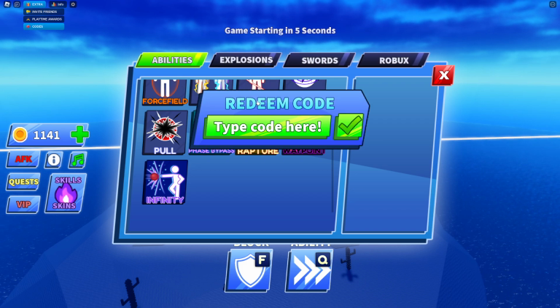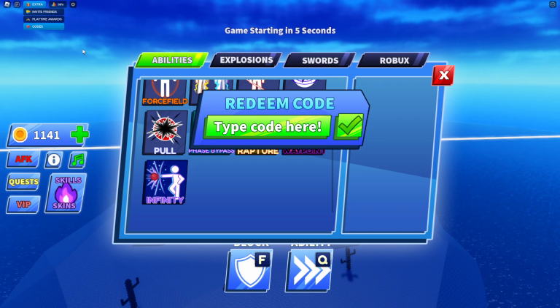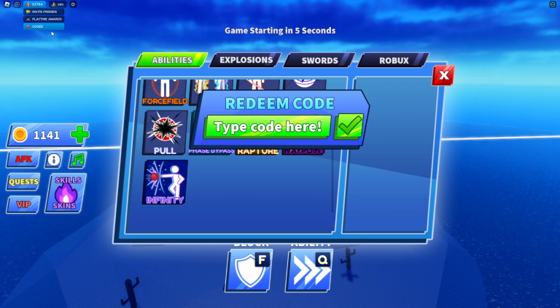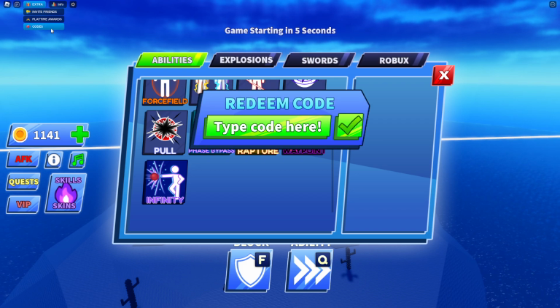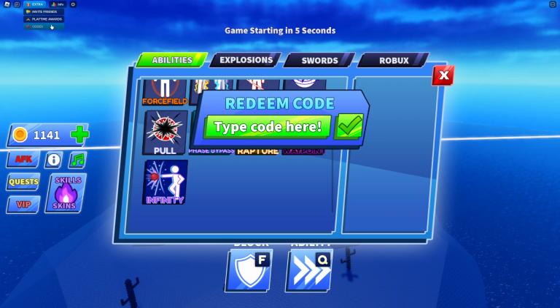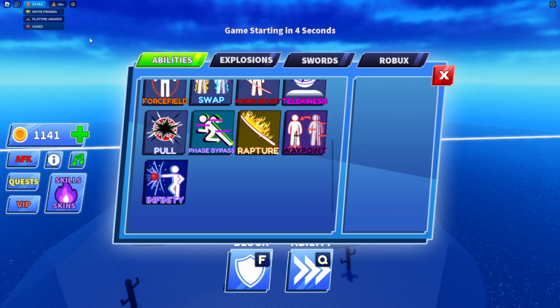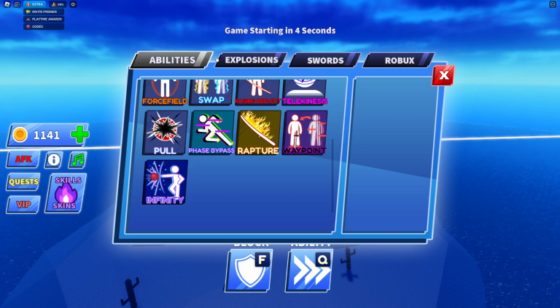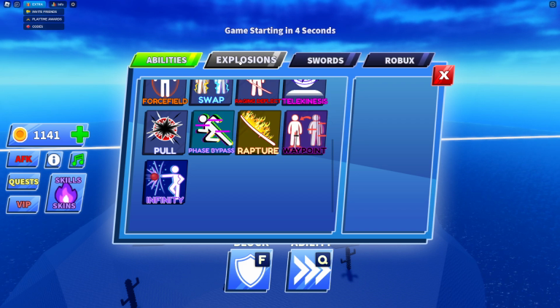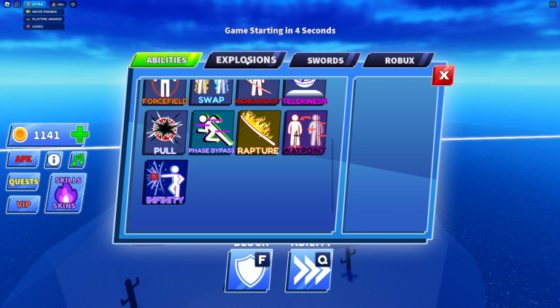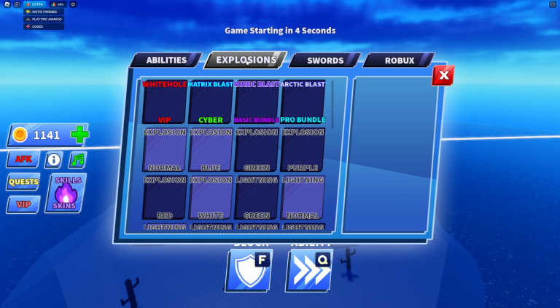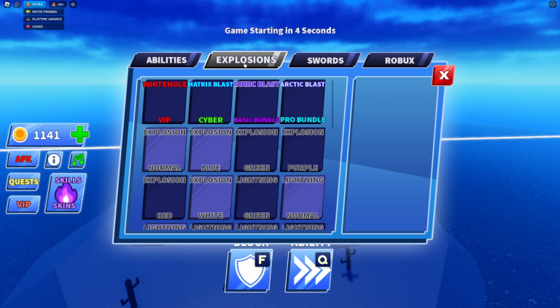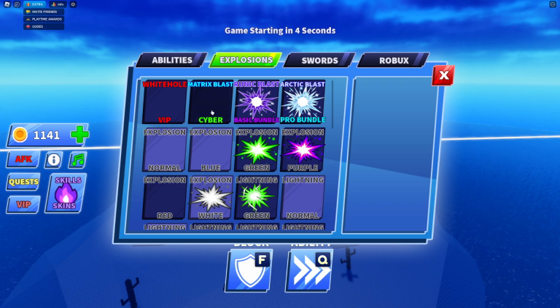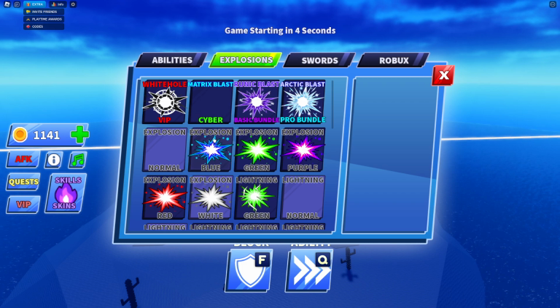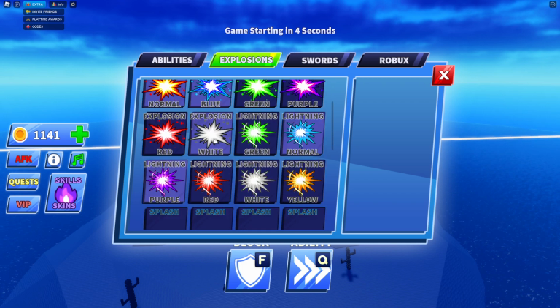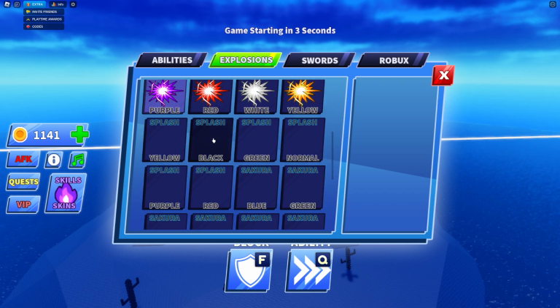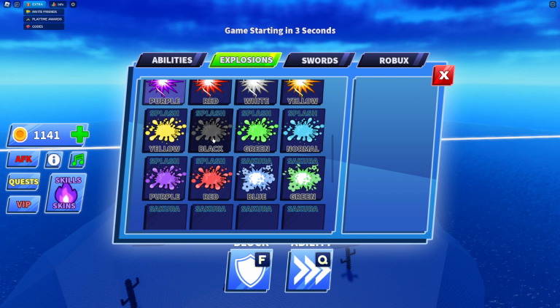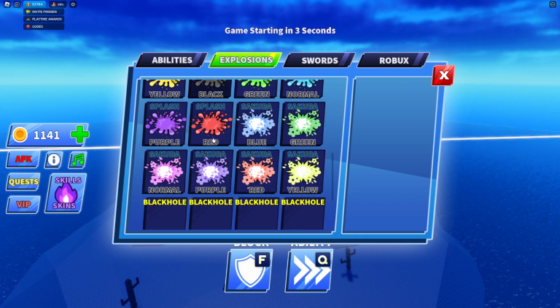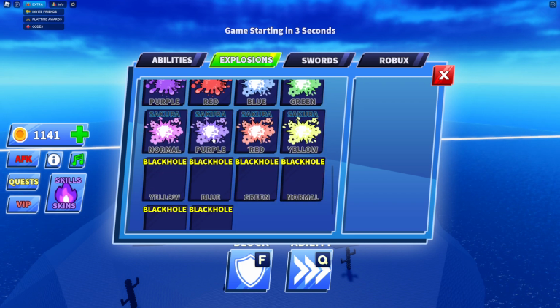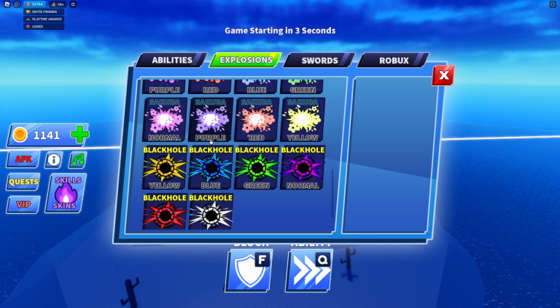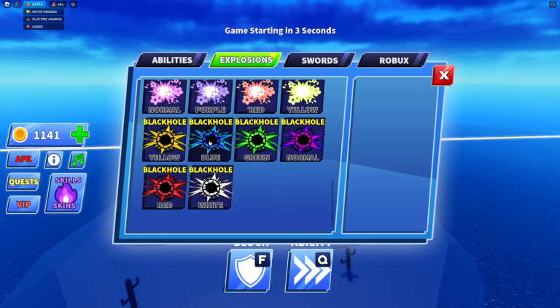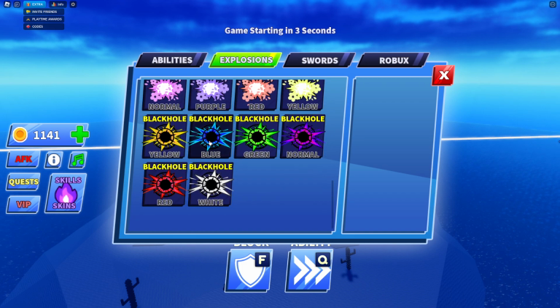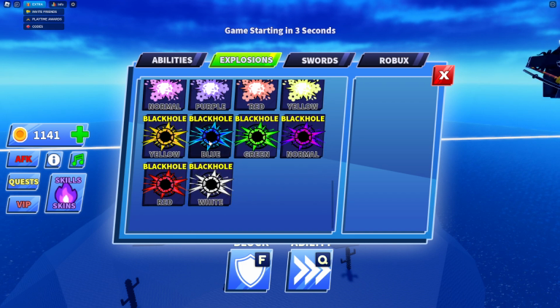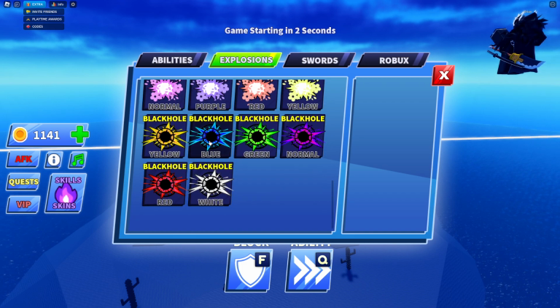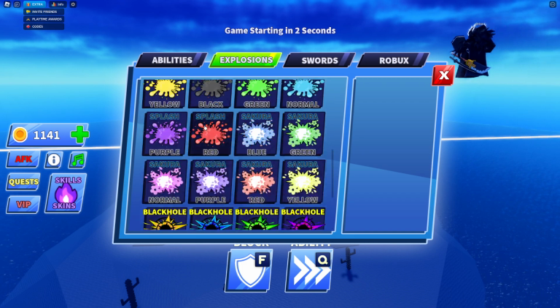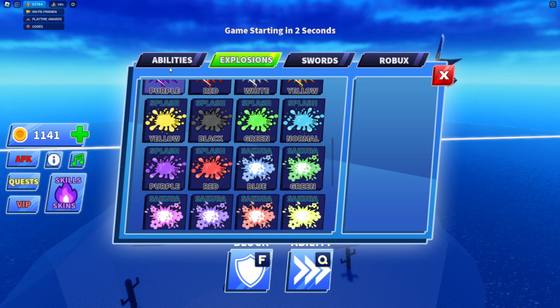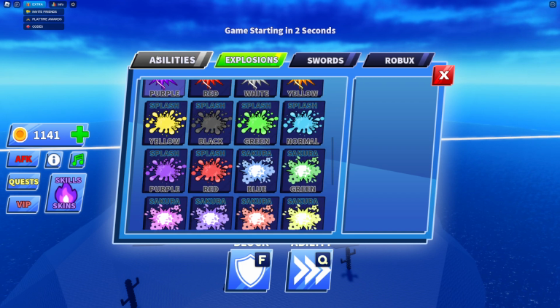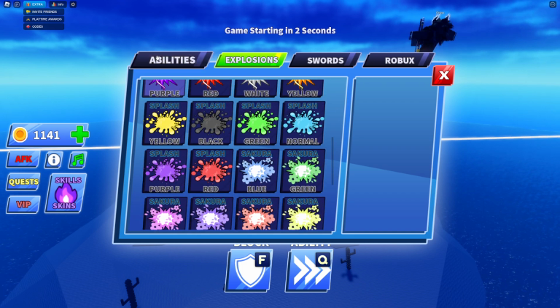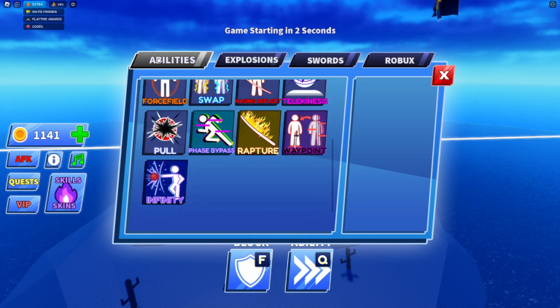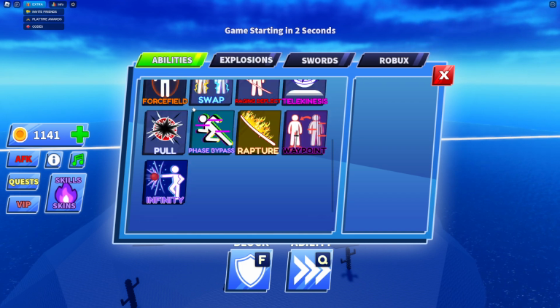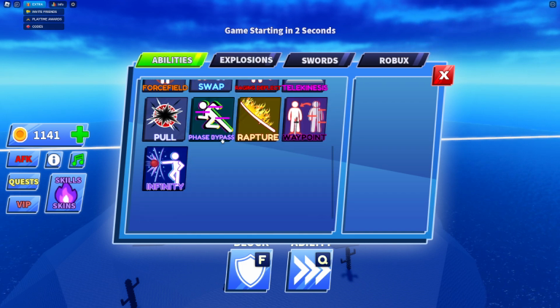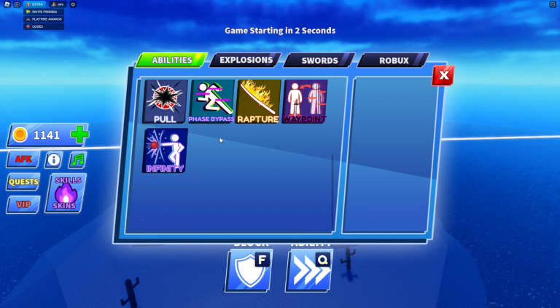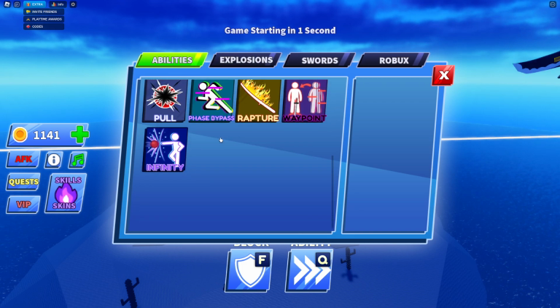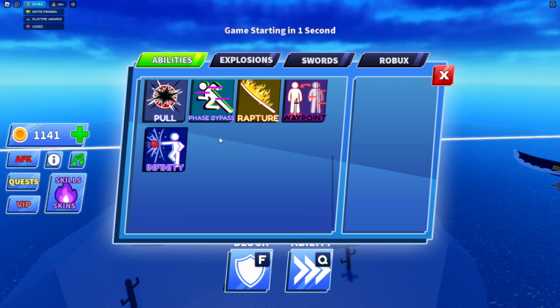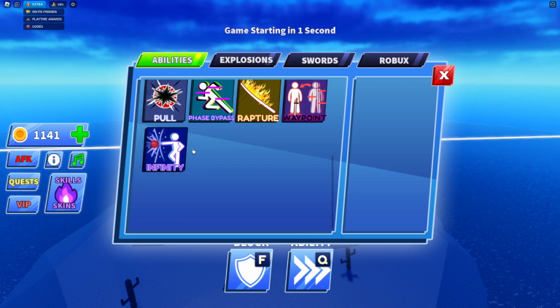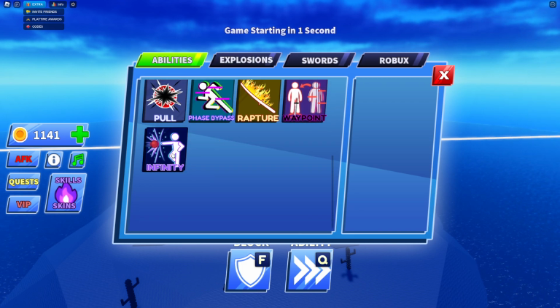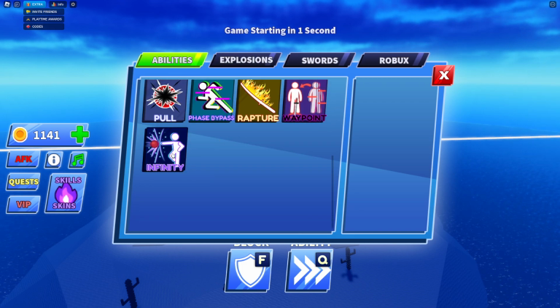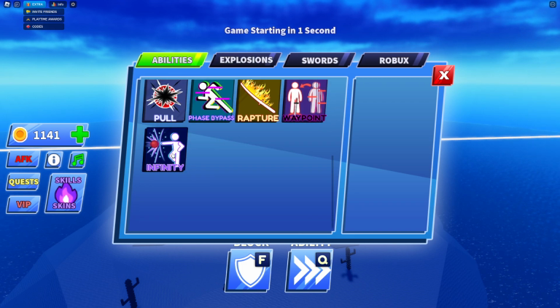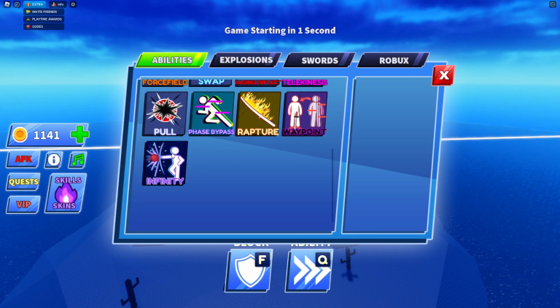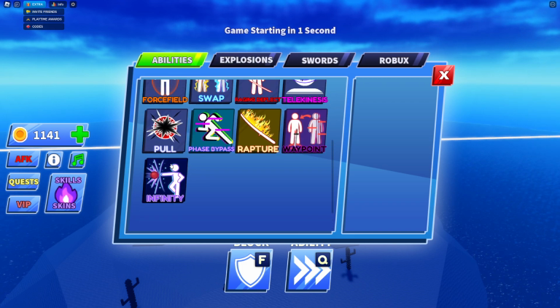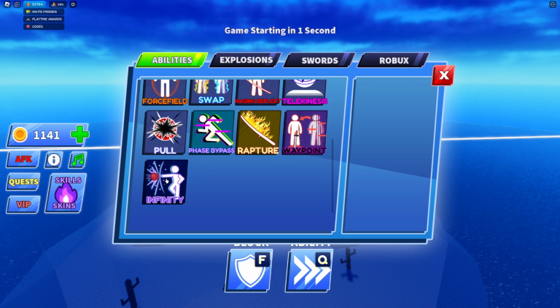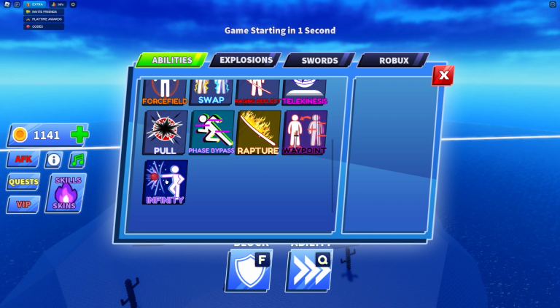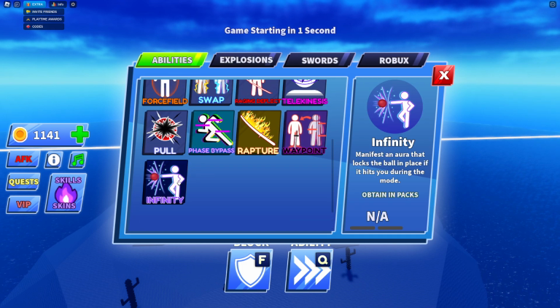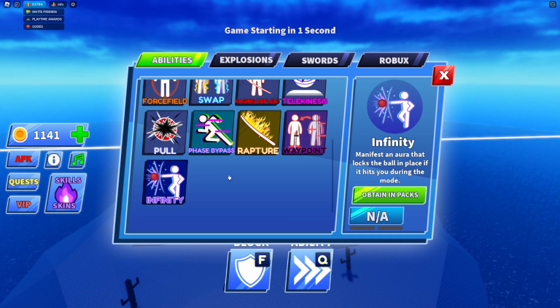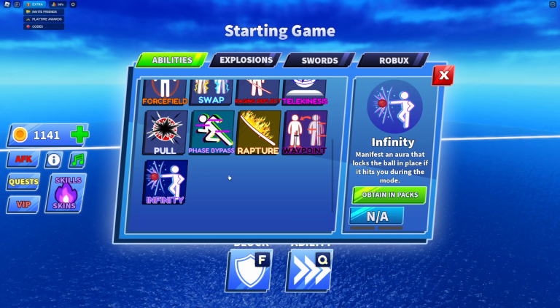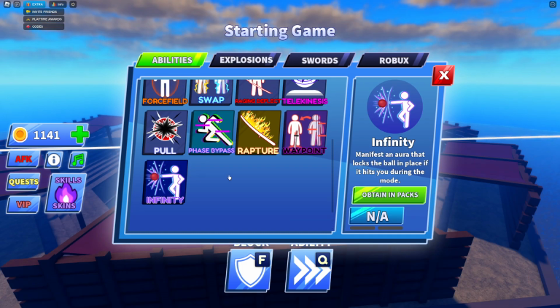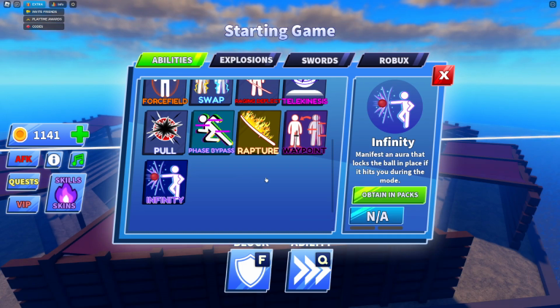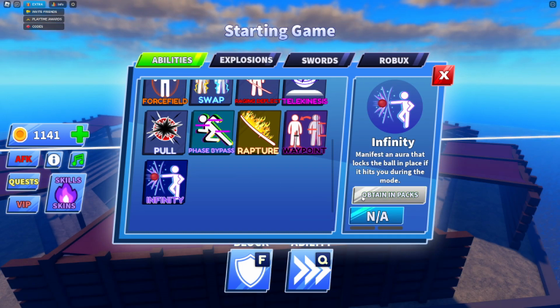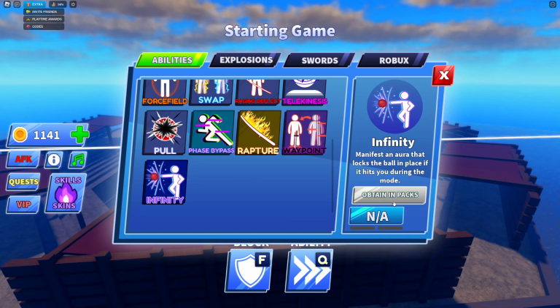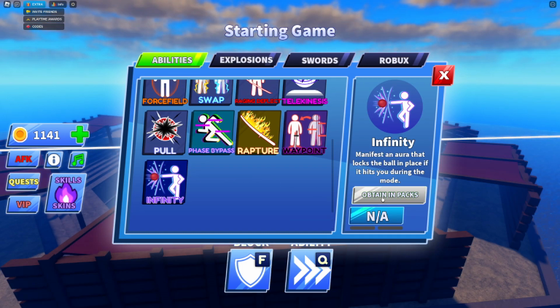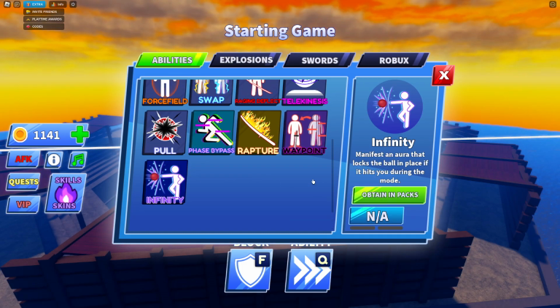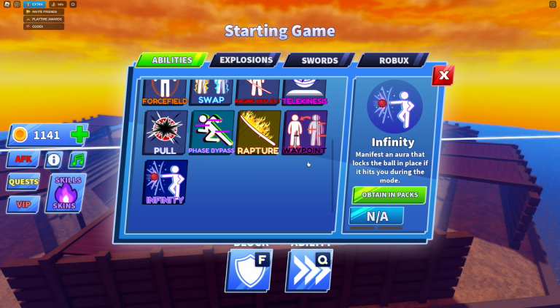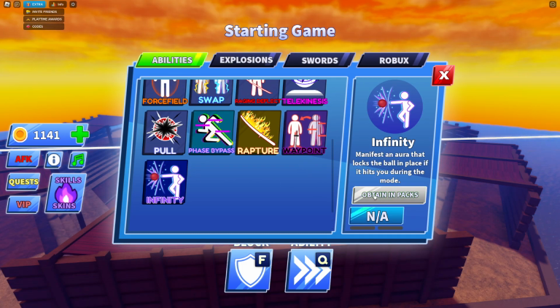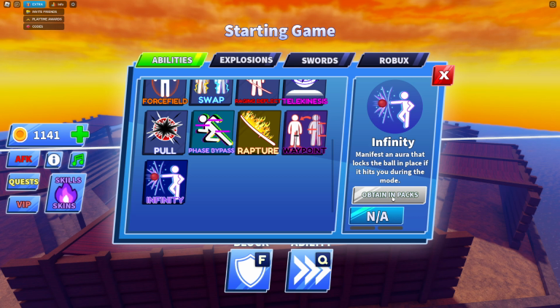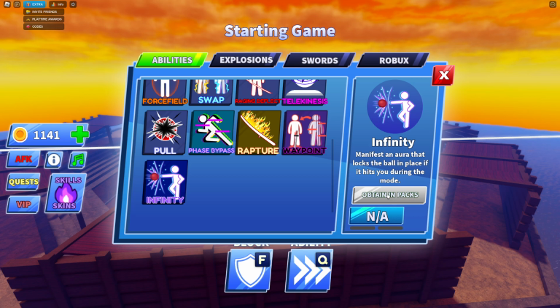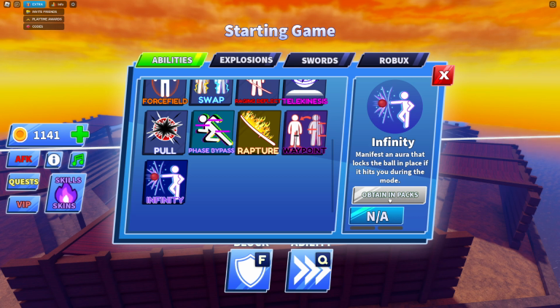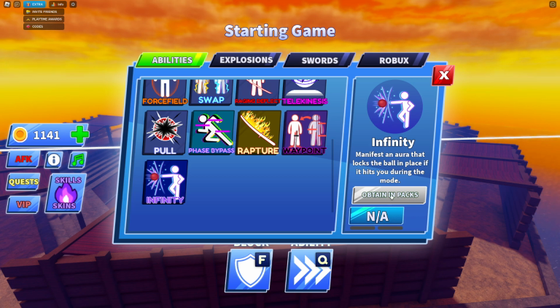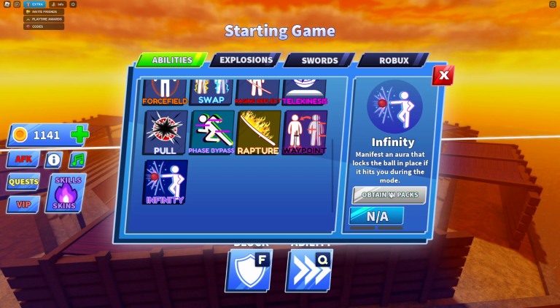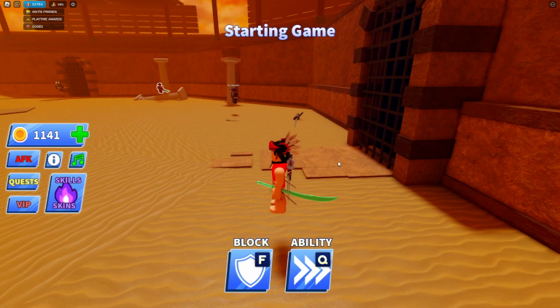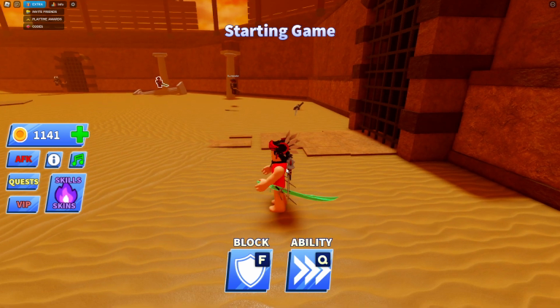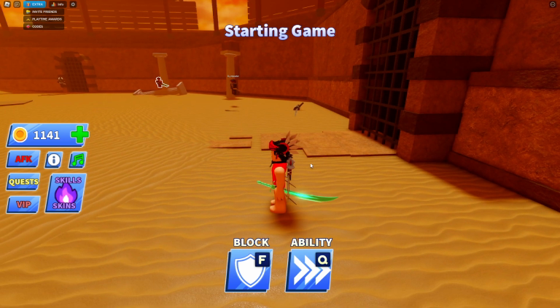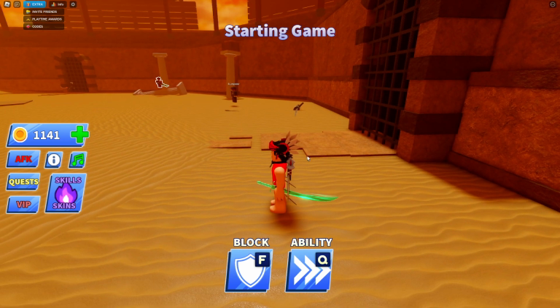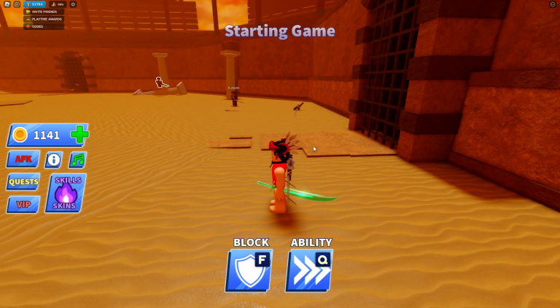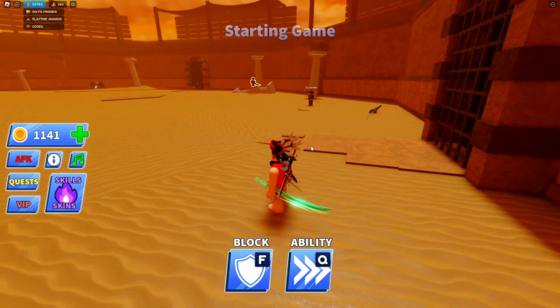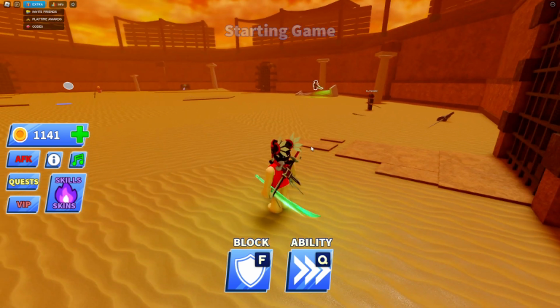Look at this — we got explosions, we got abilities. The infinity ability is obtained in a pack.